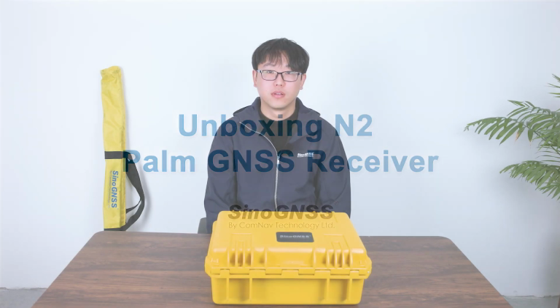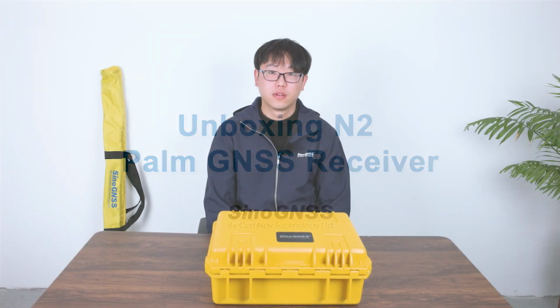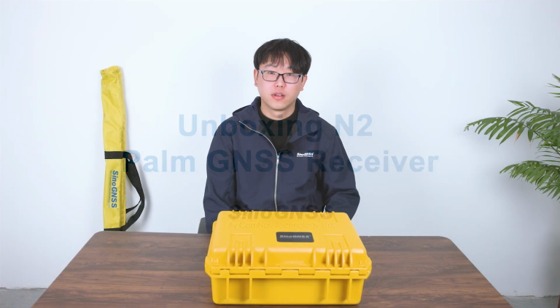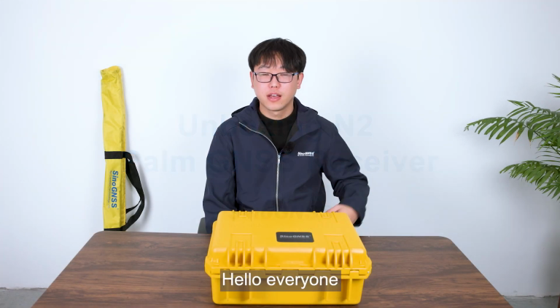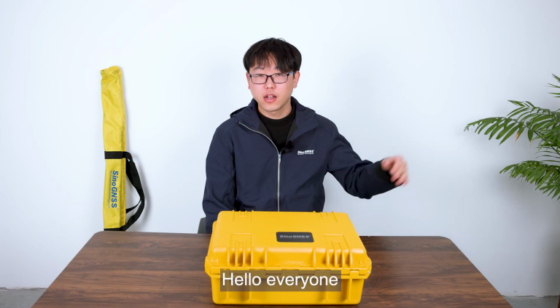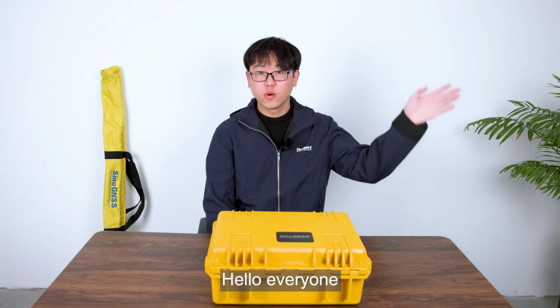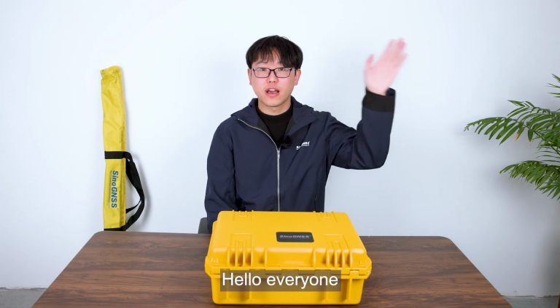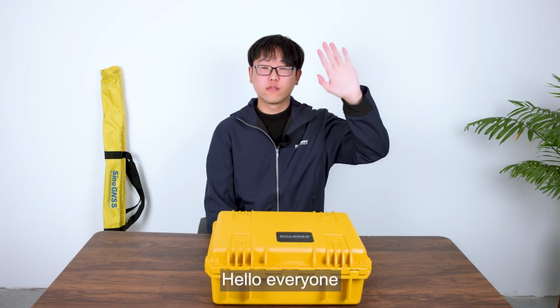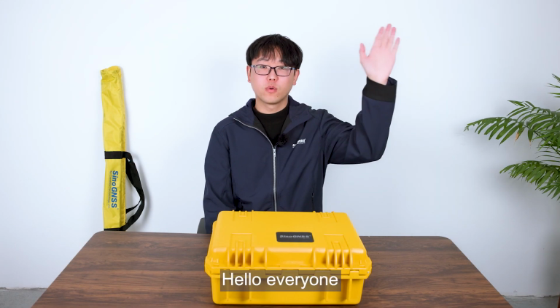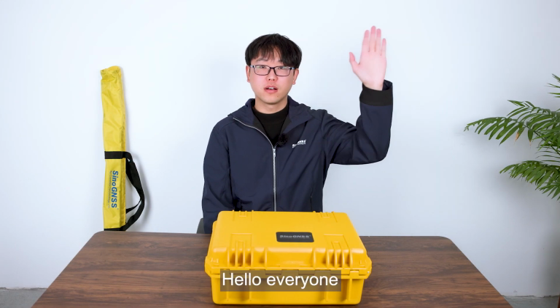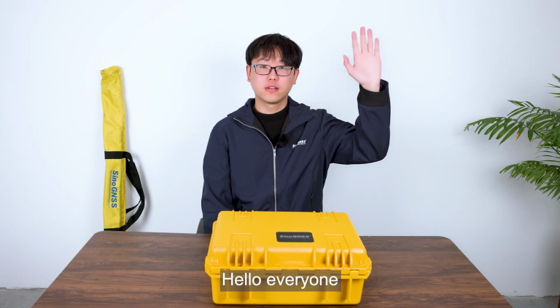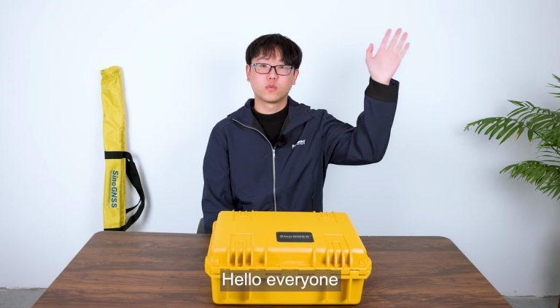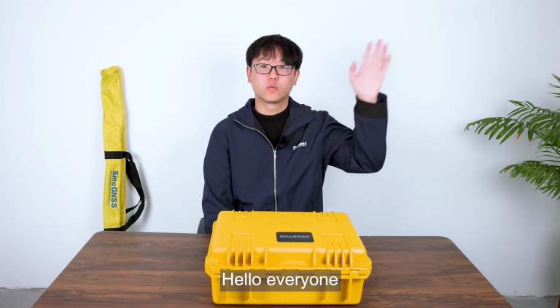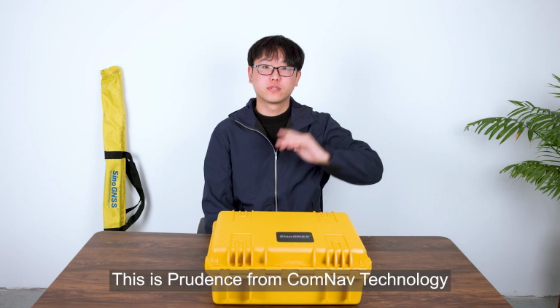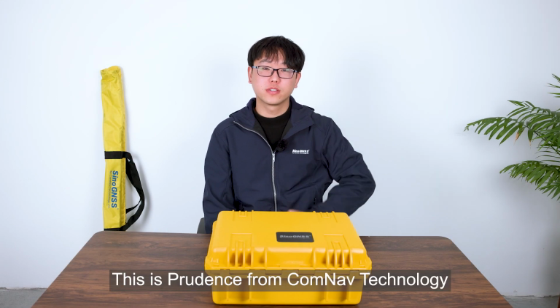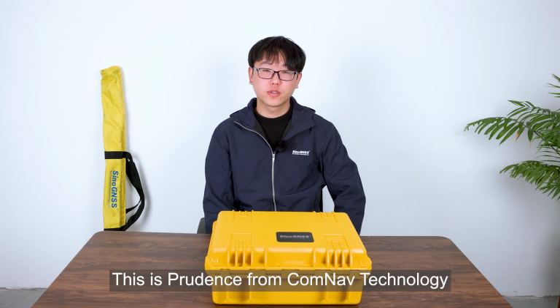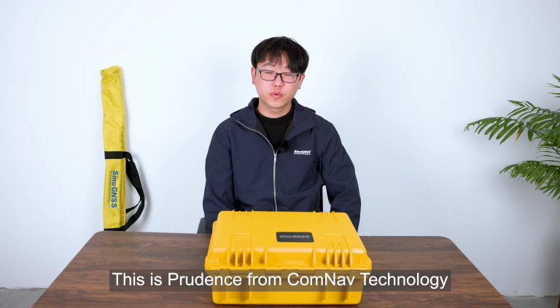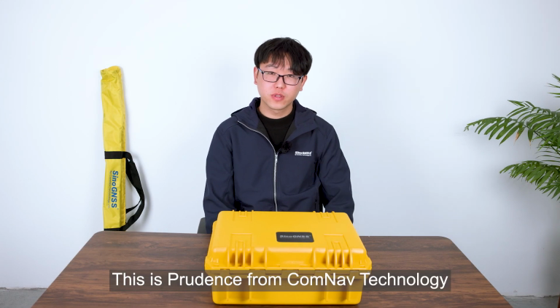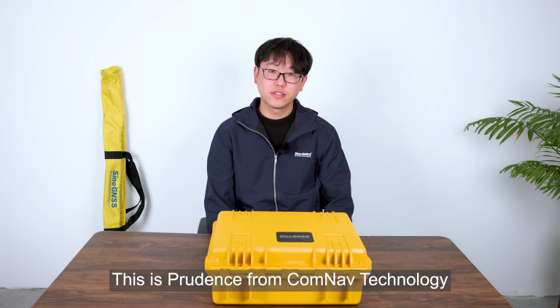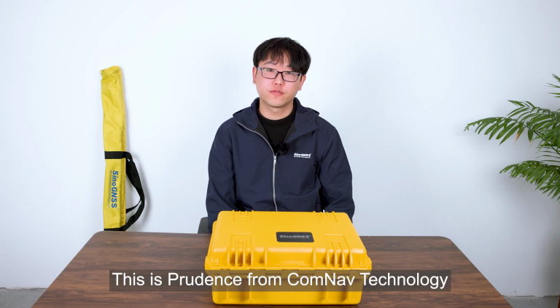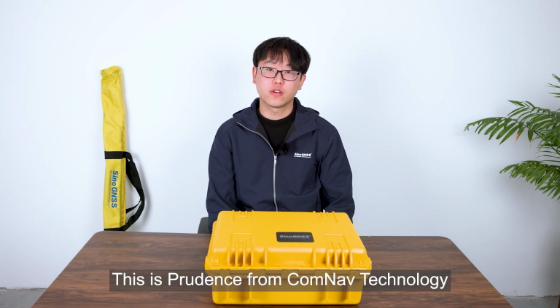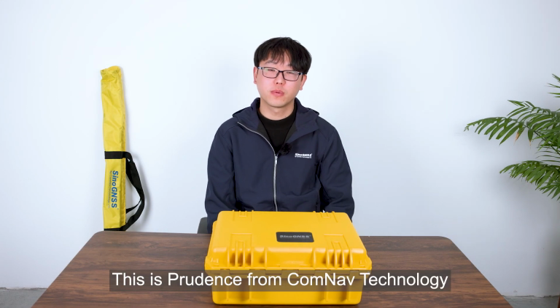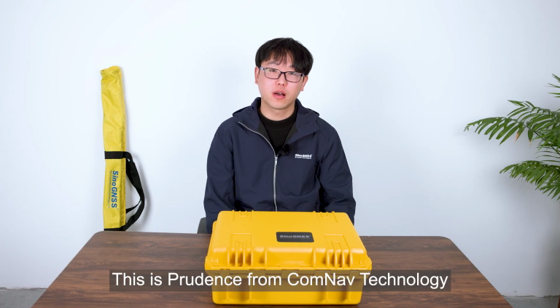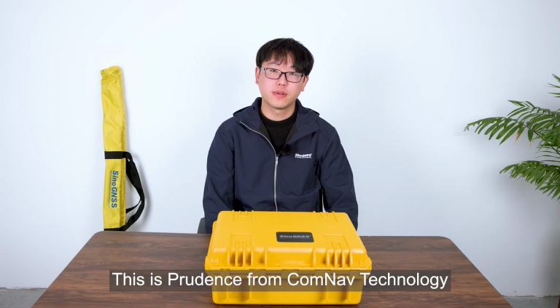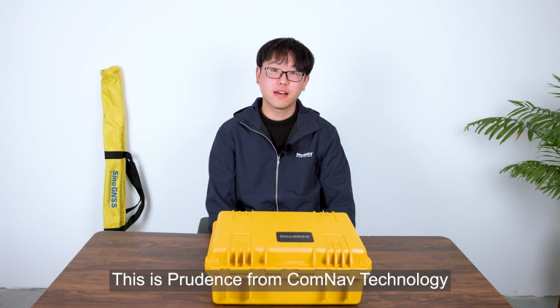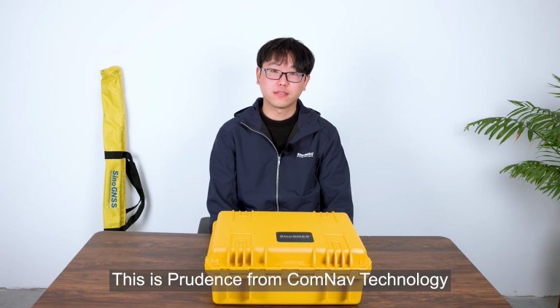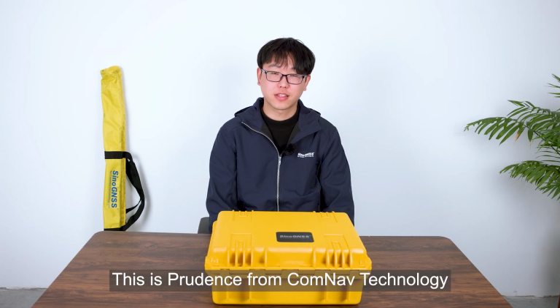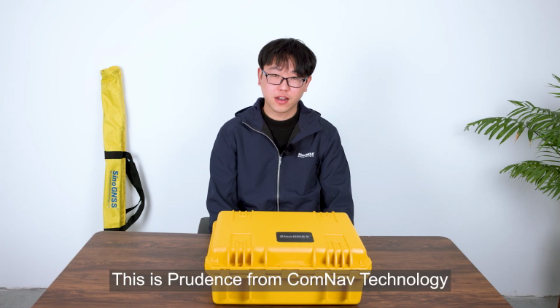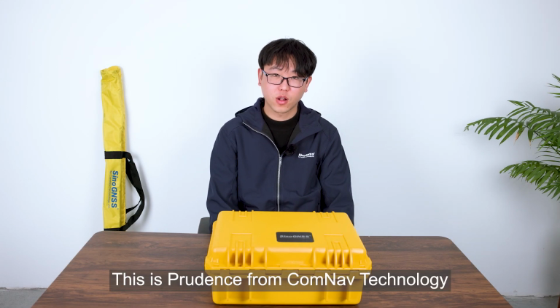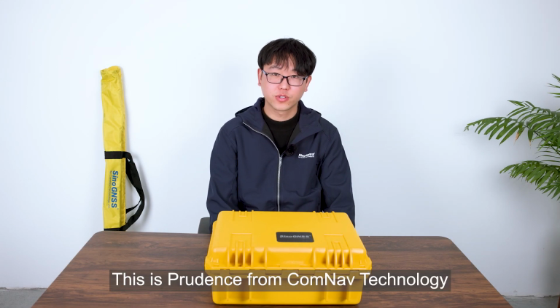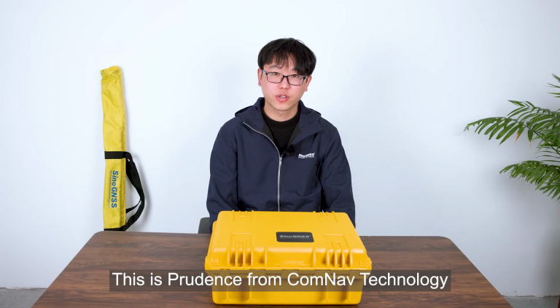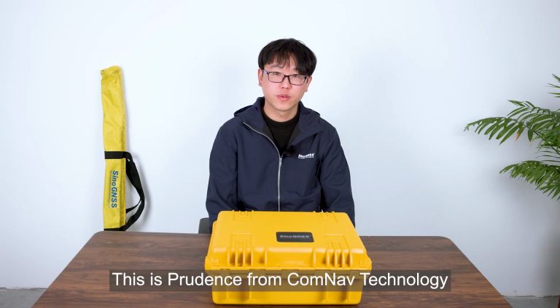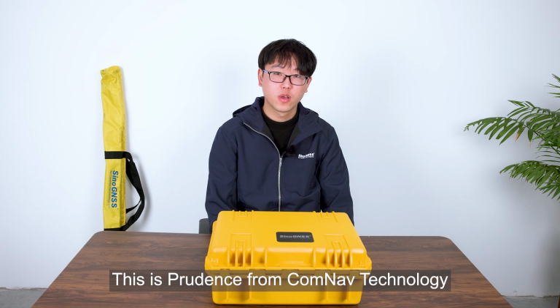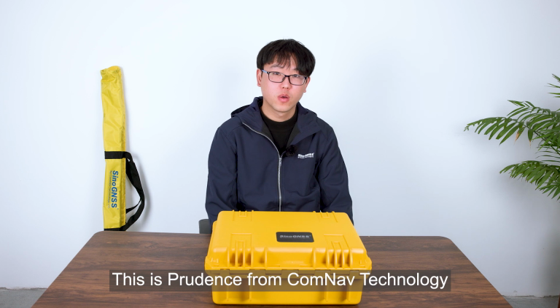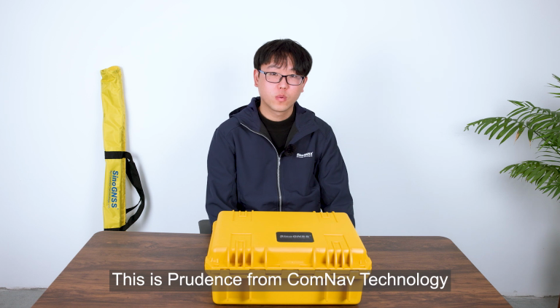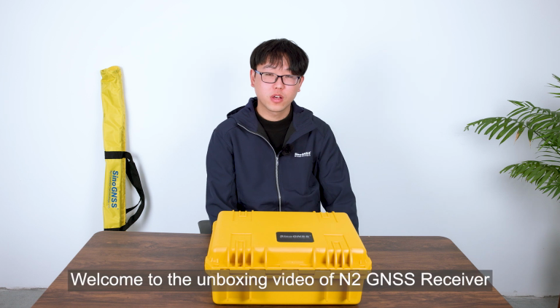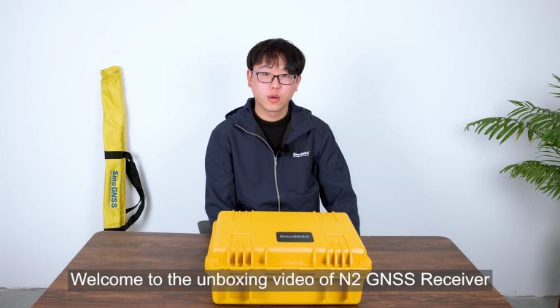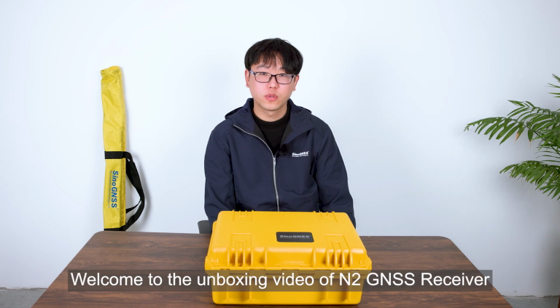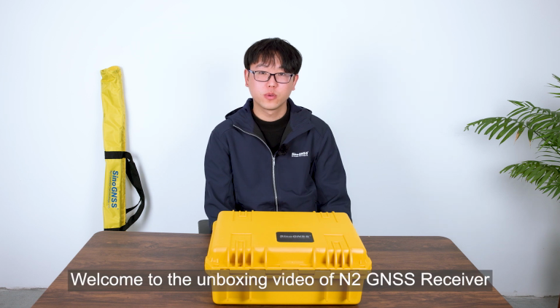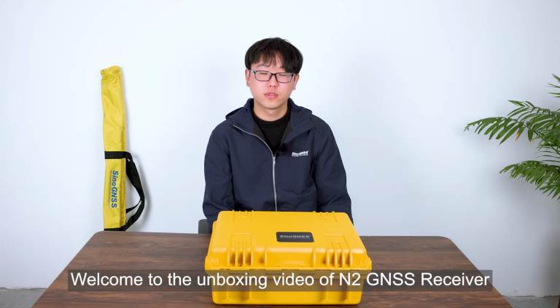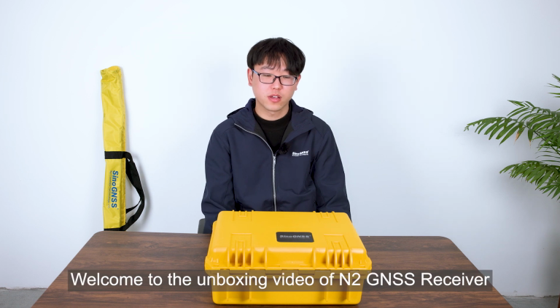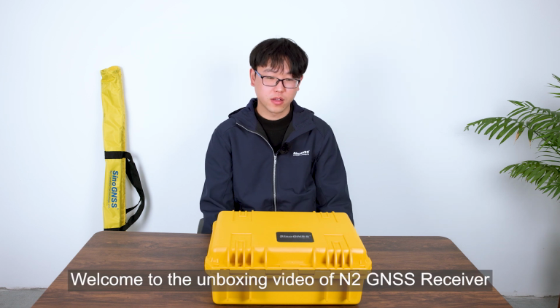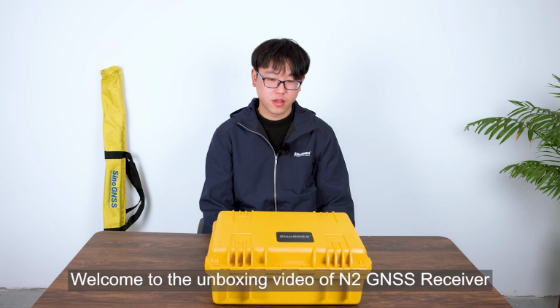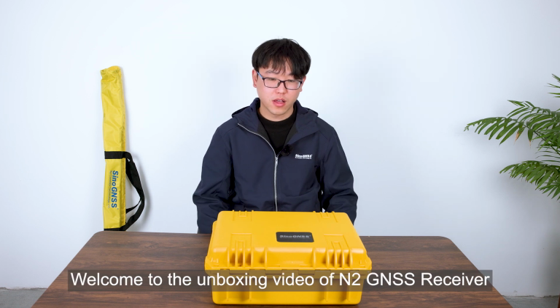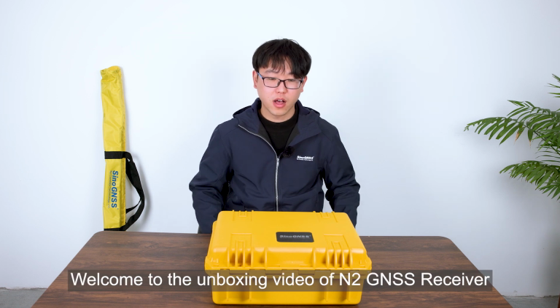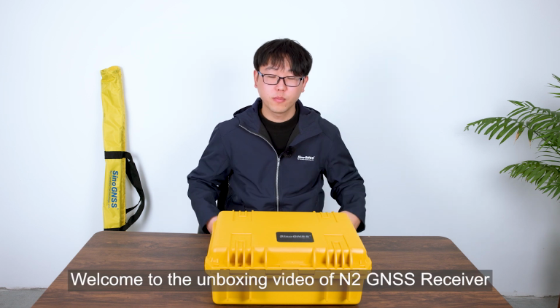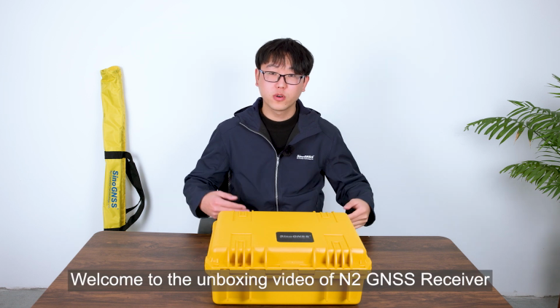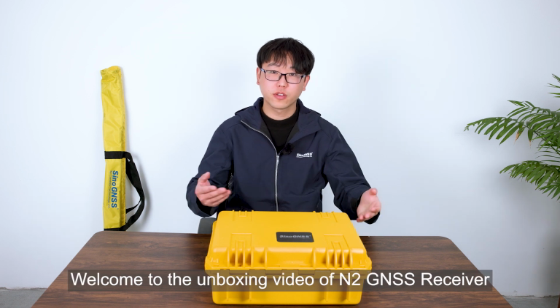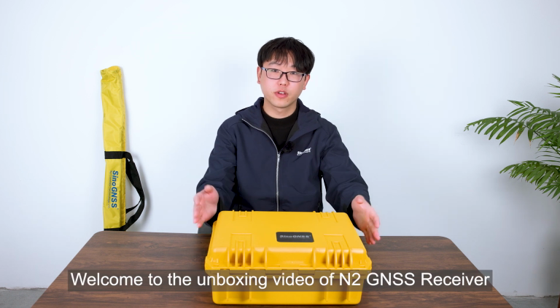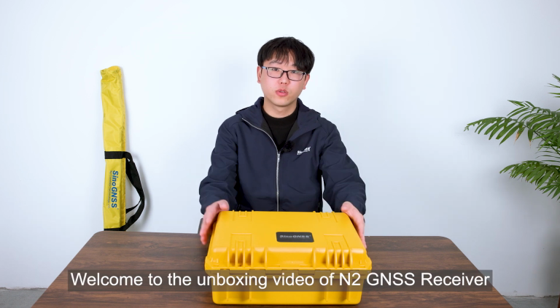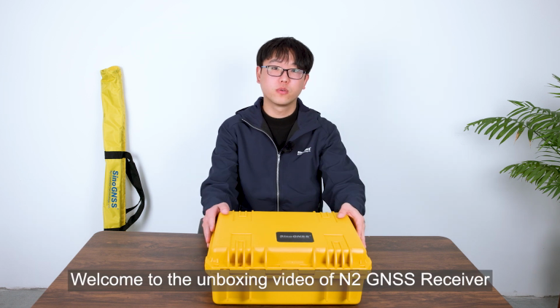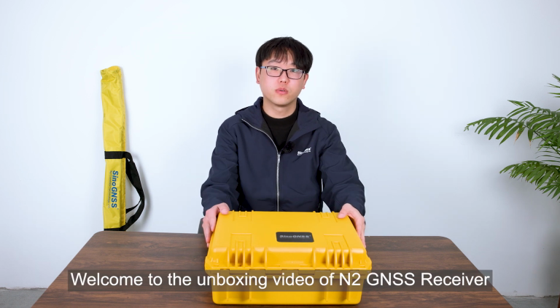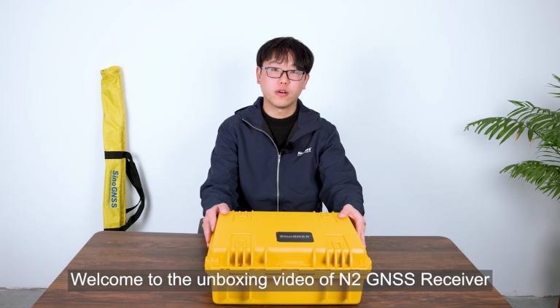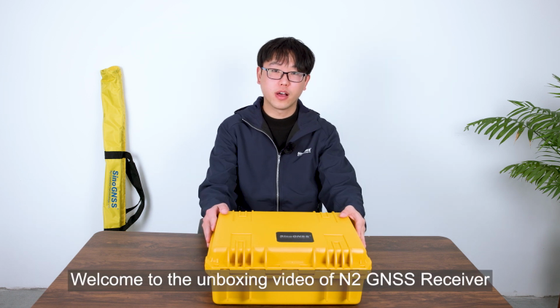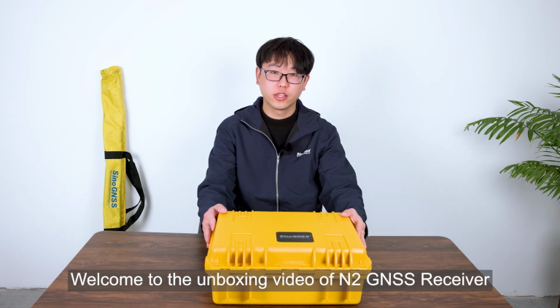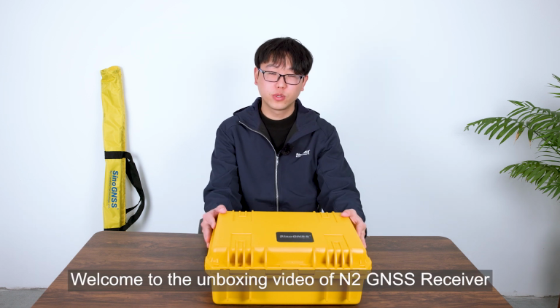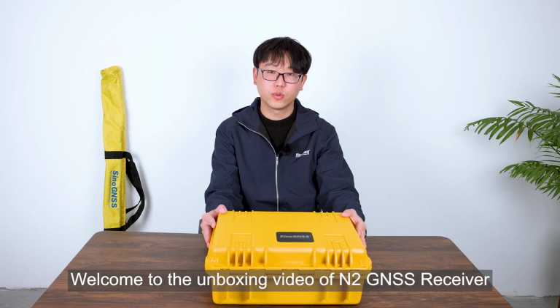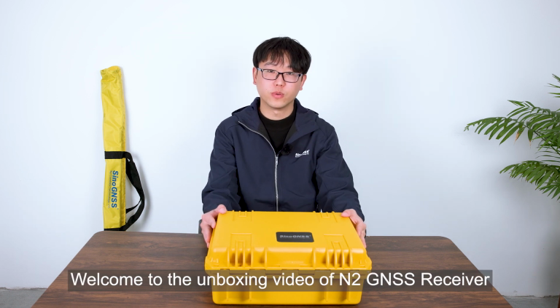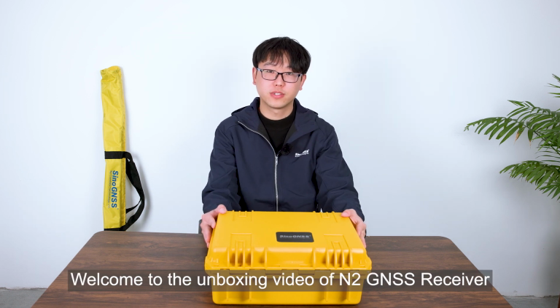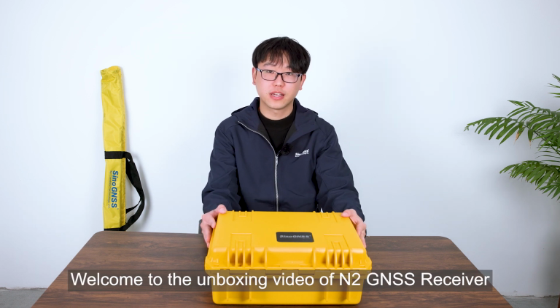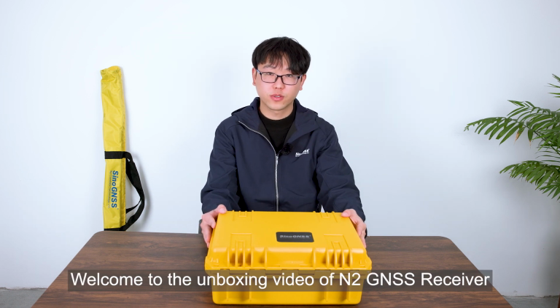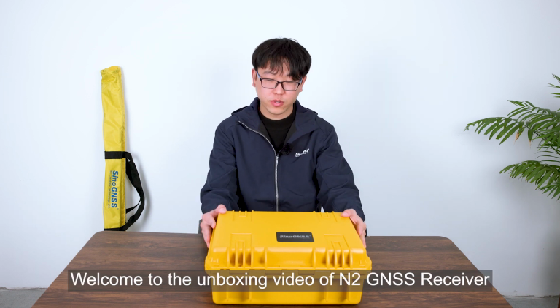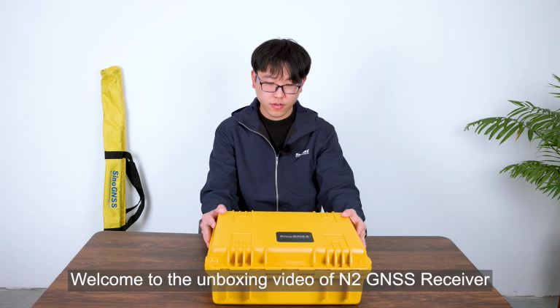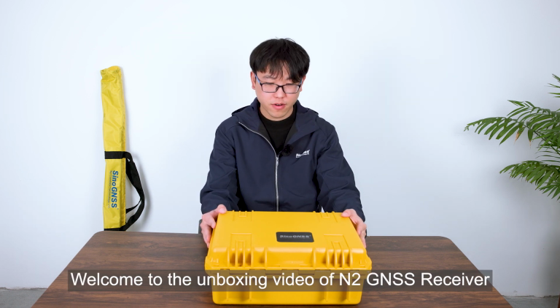Hello everyone, this is Prudence from ComLab Technology. Welcome to the unboxing video of the N2 JS receiver.